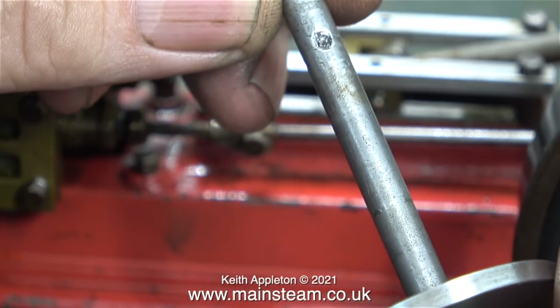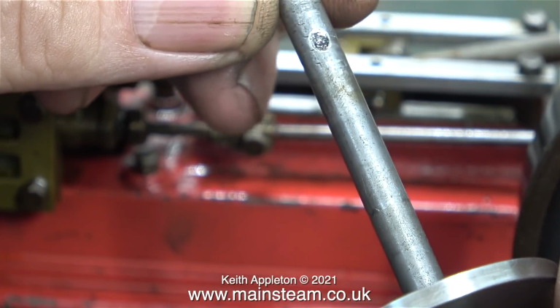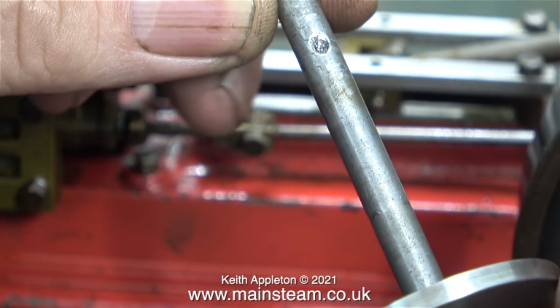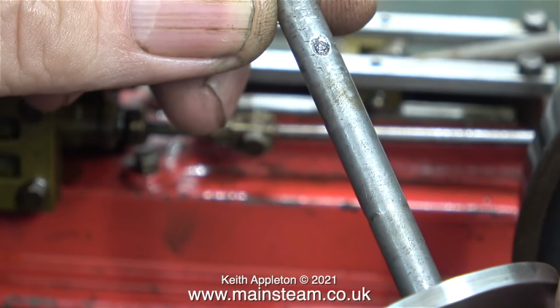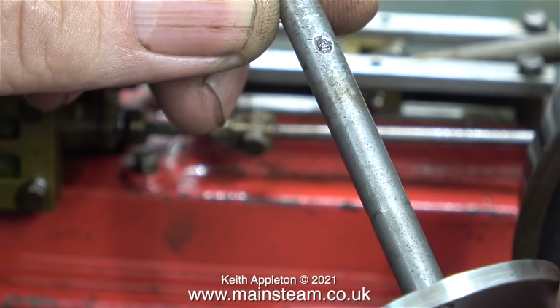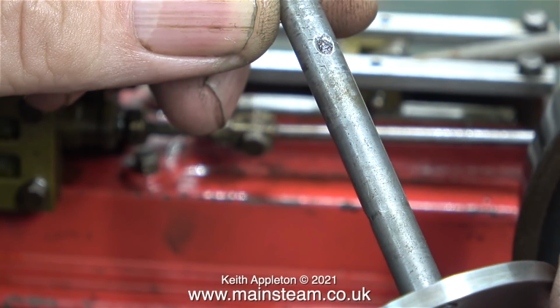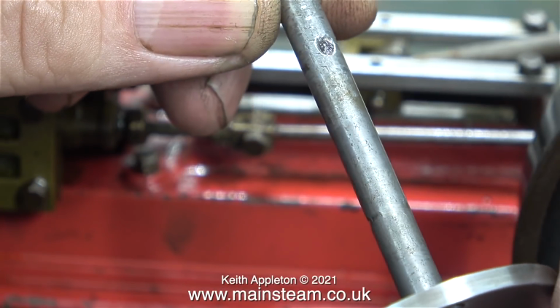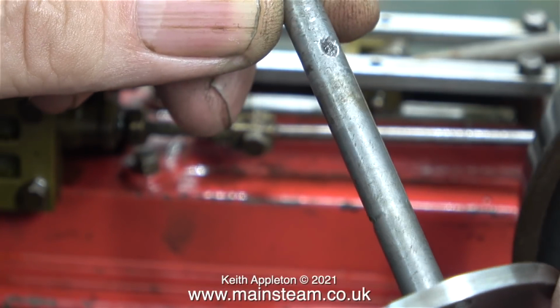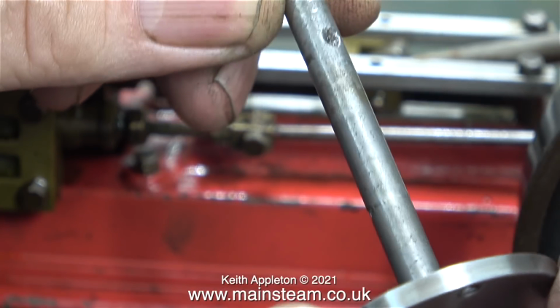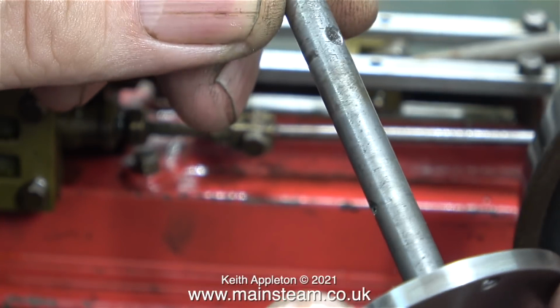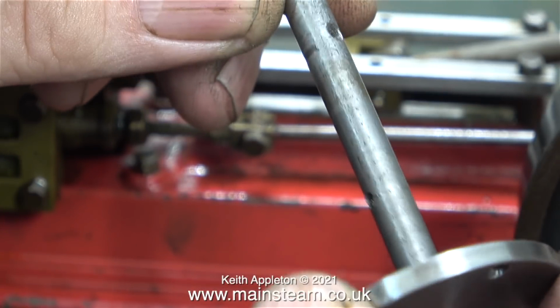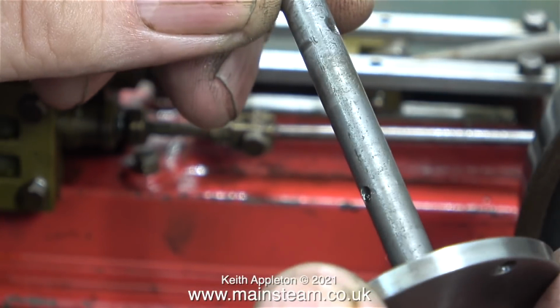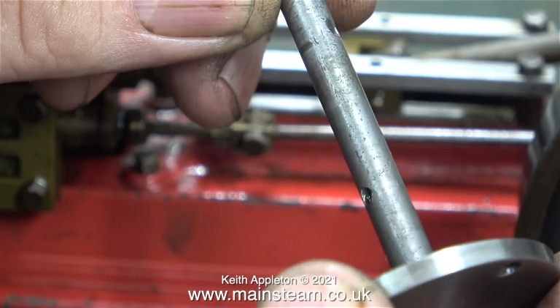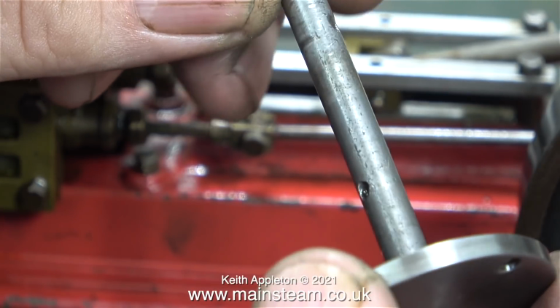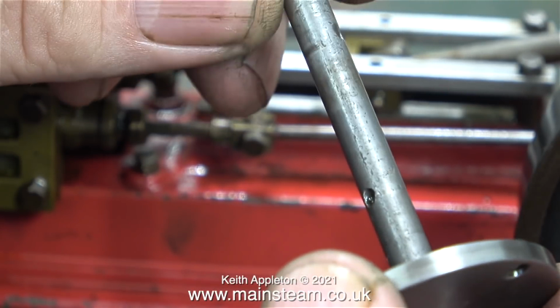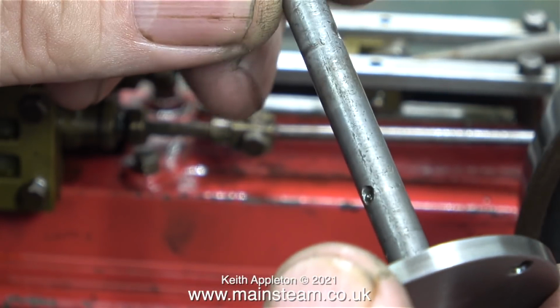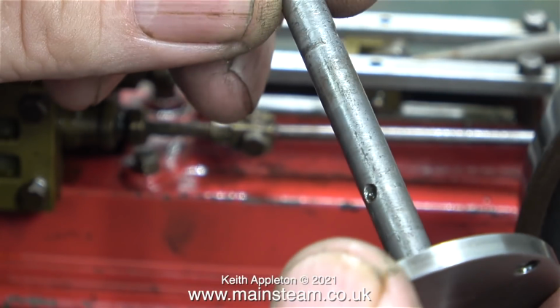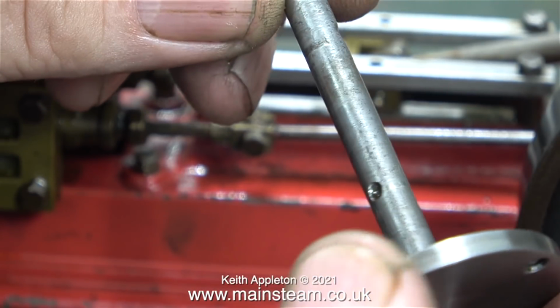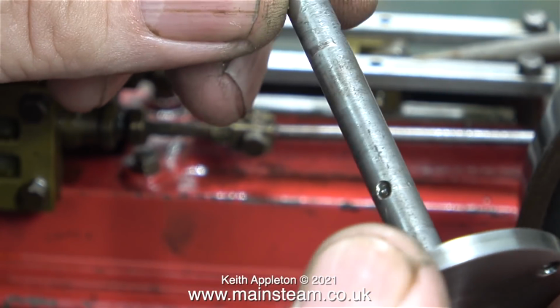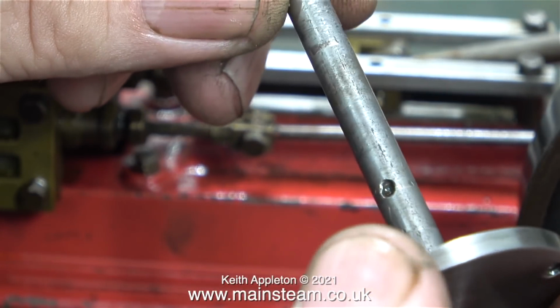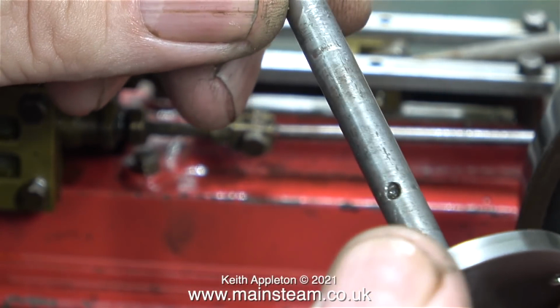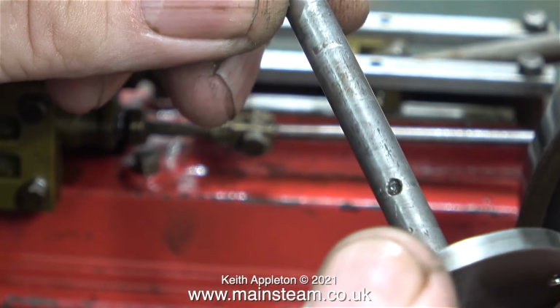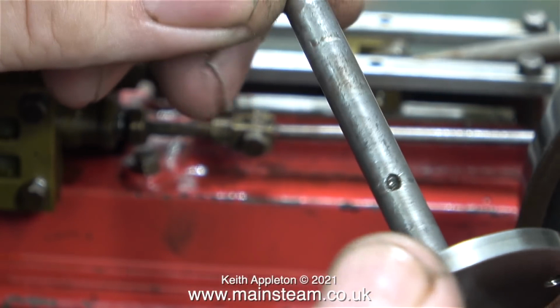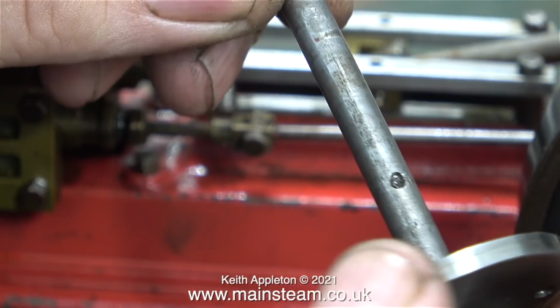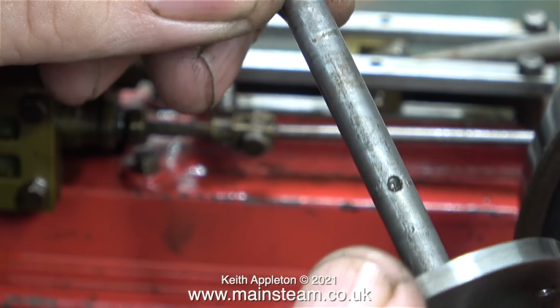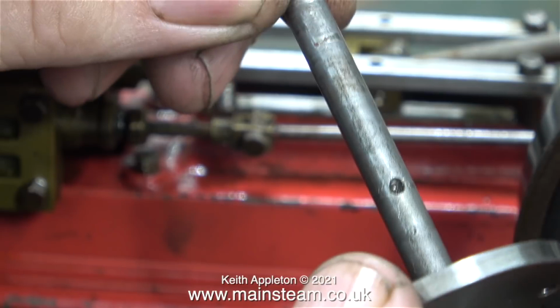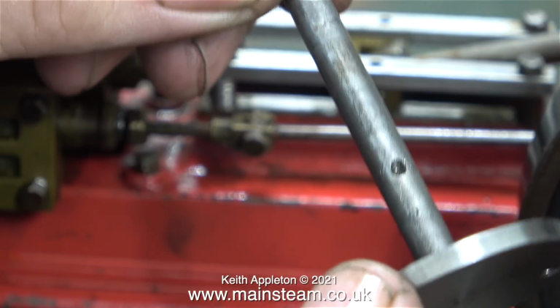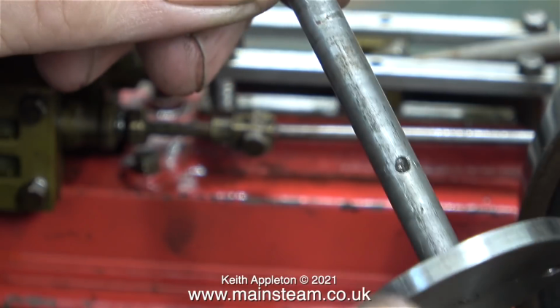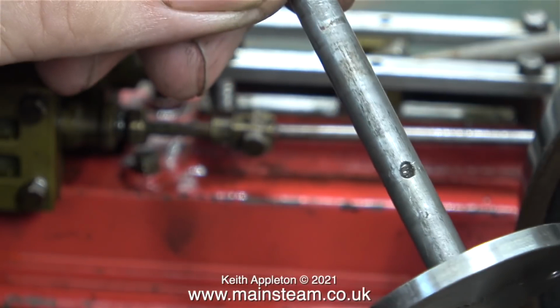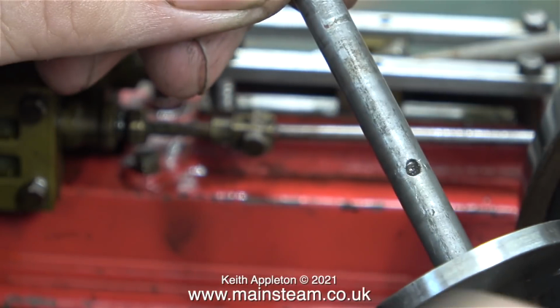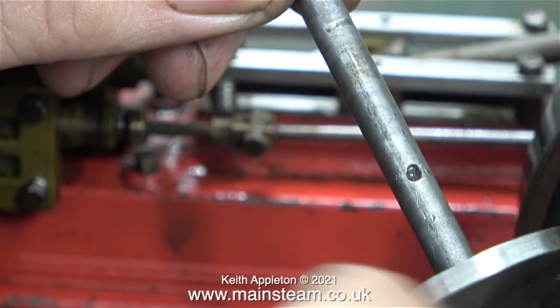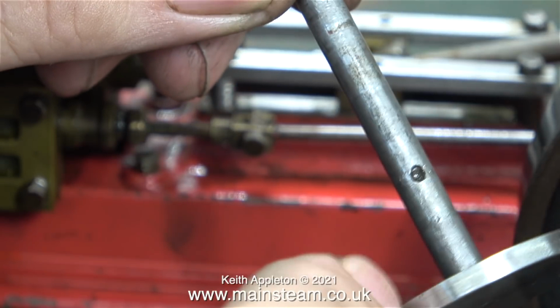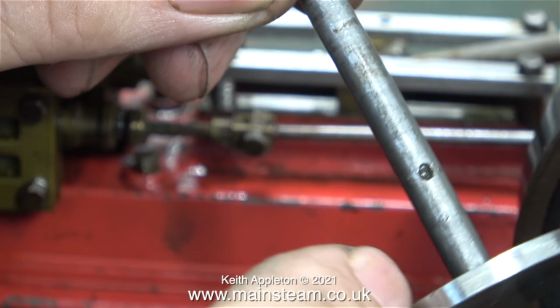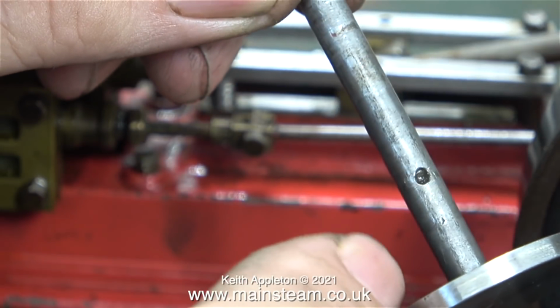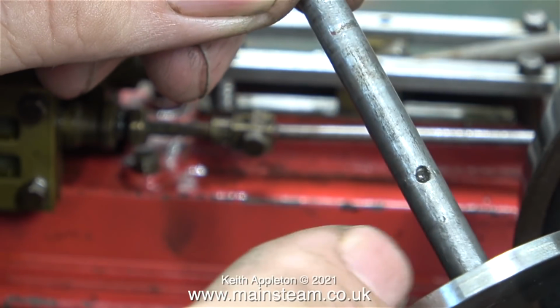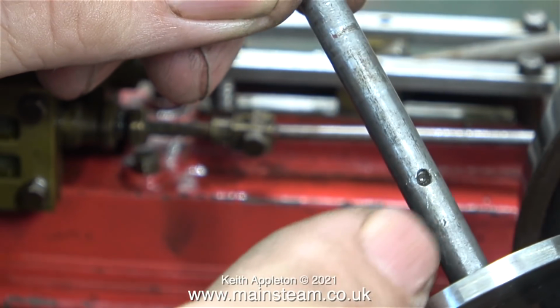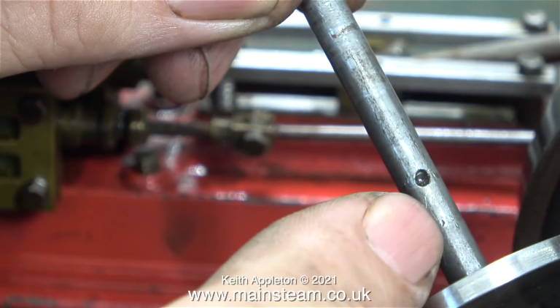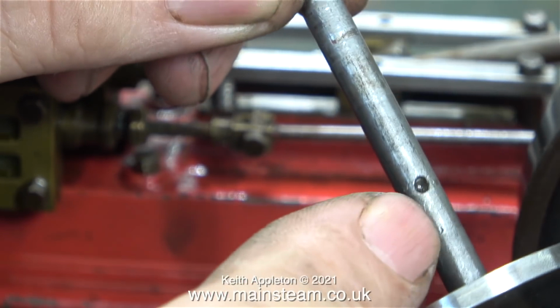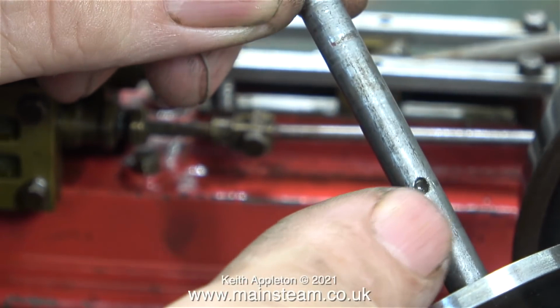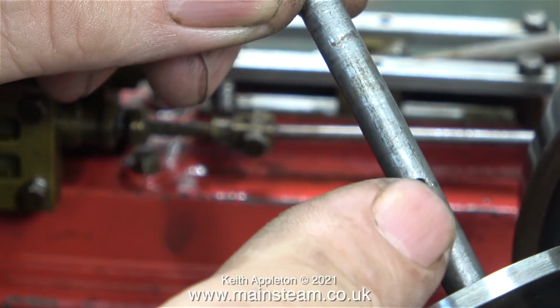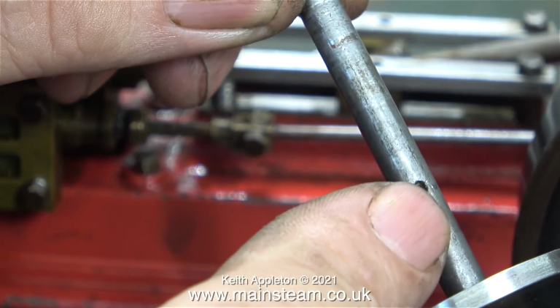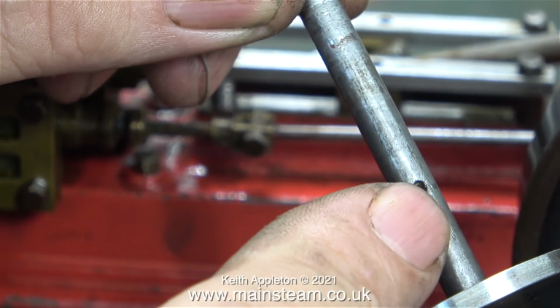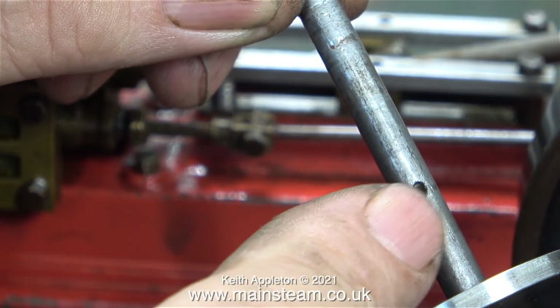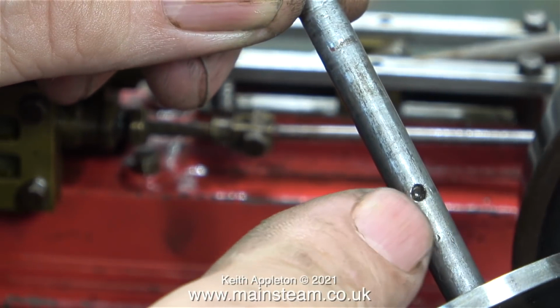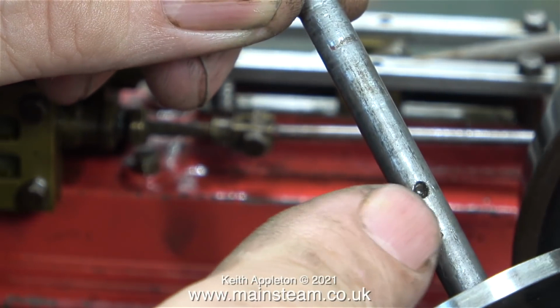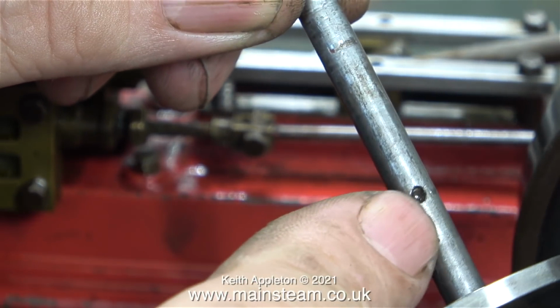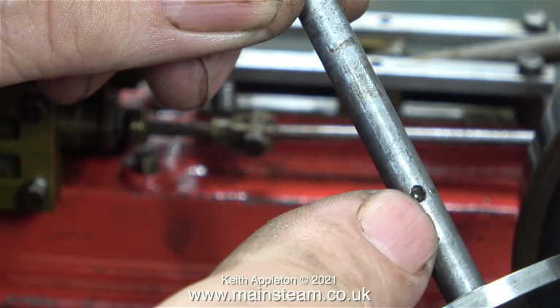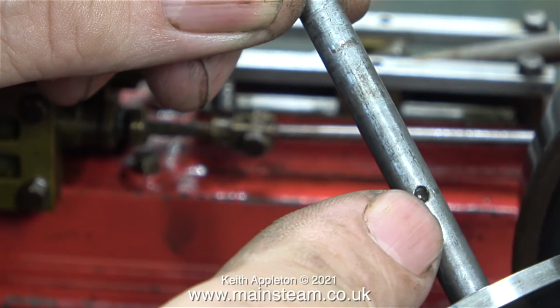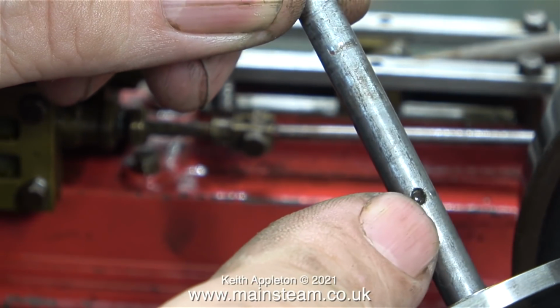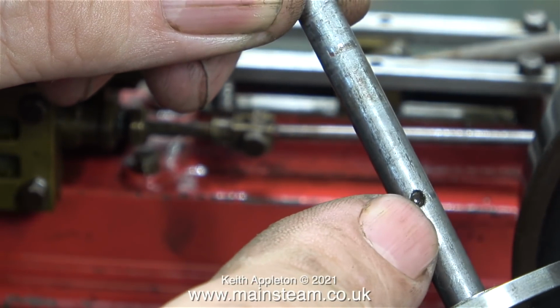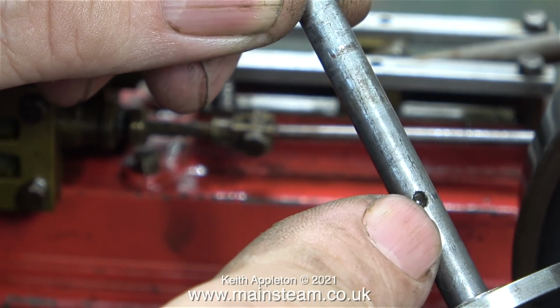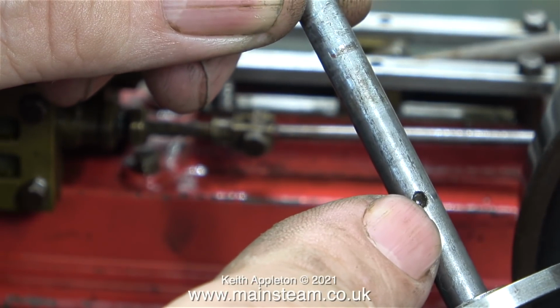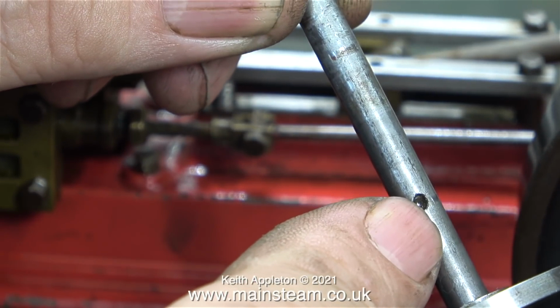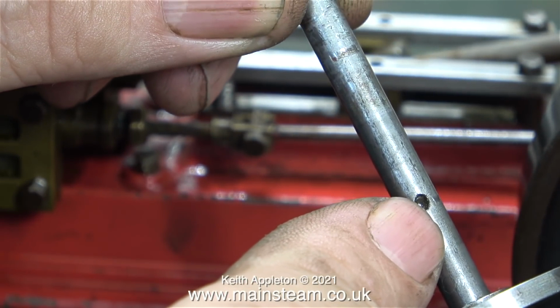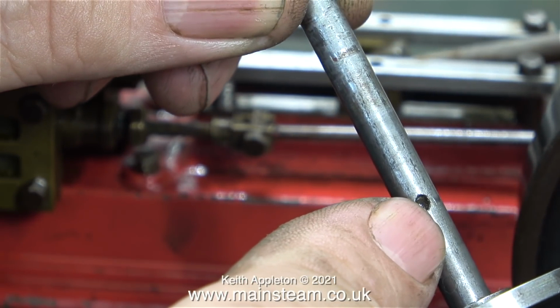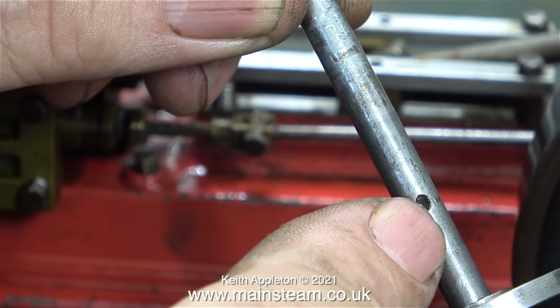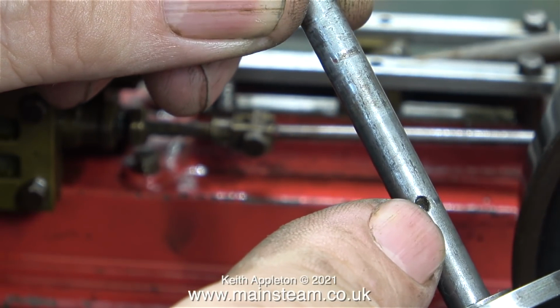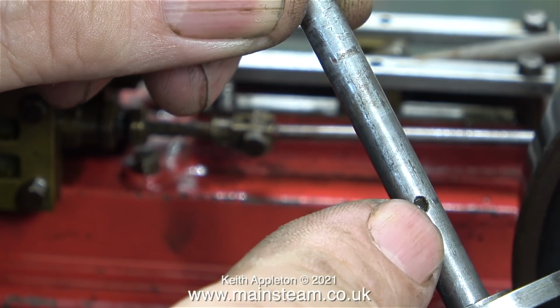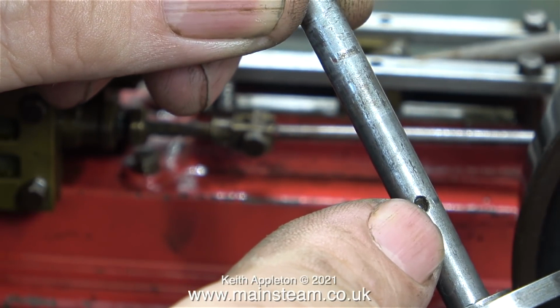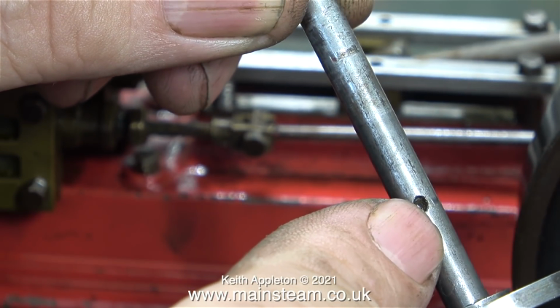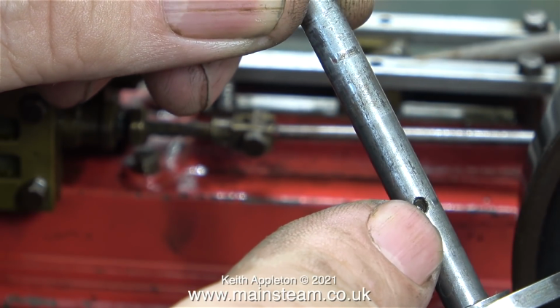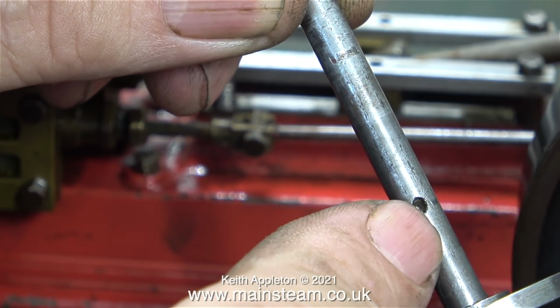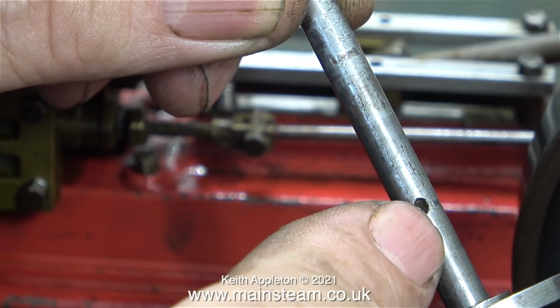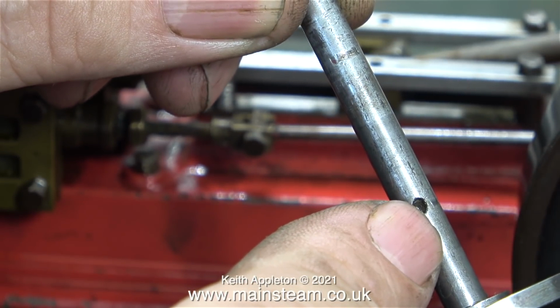Here's the old crankshaft with two drillings in it — one for the flywheel, and this one, which is in the wrong place, for the eccentric sheave.